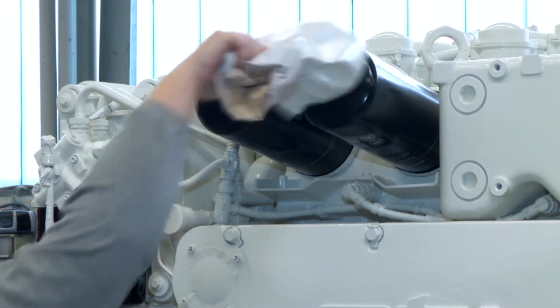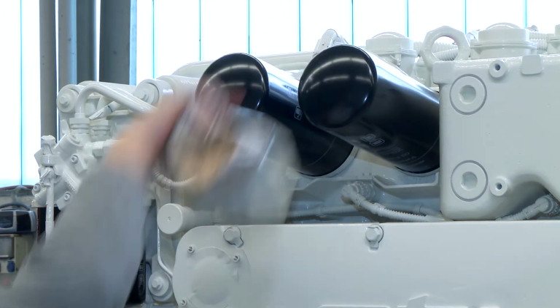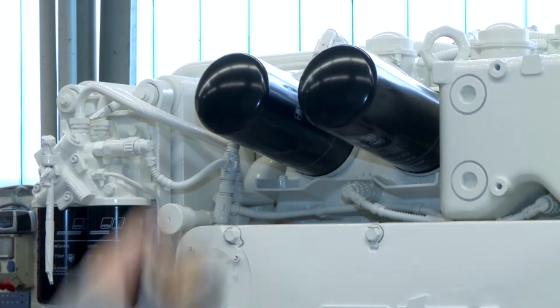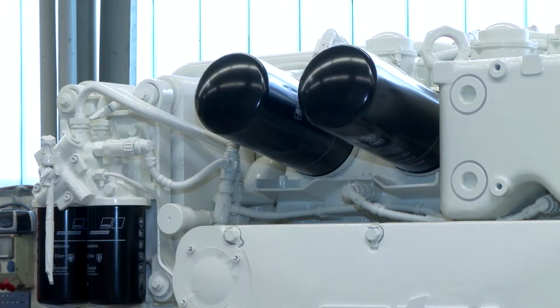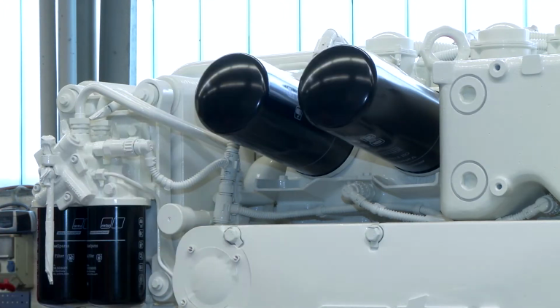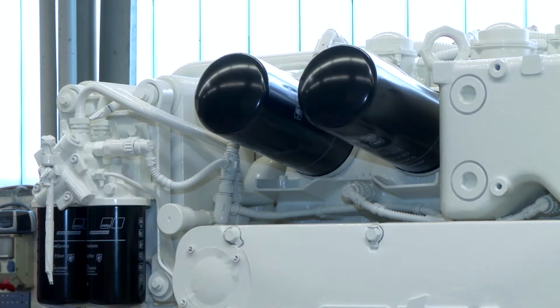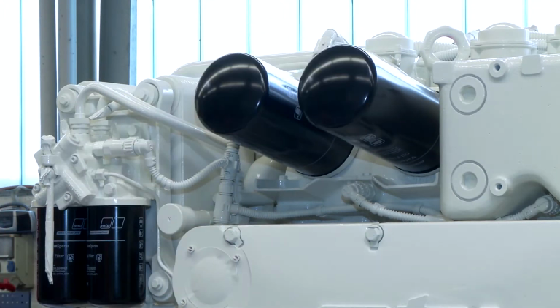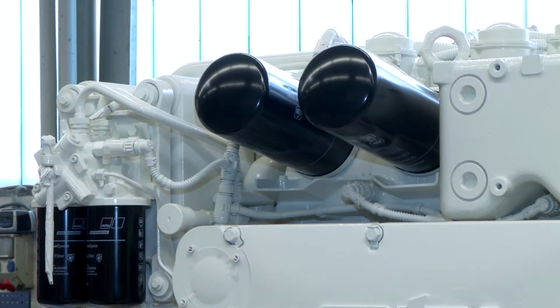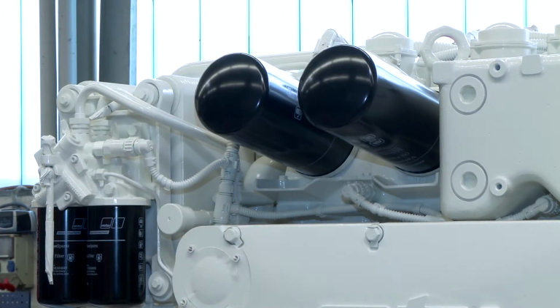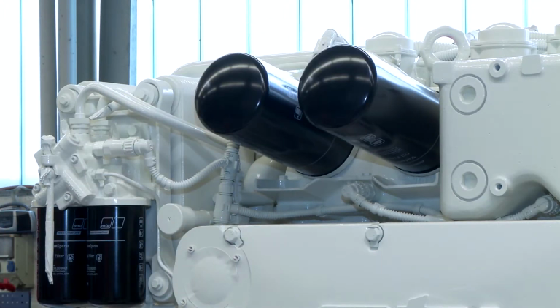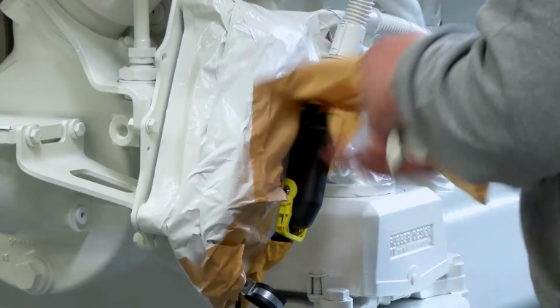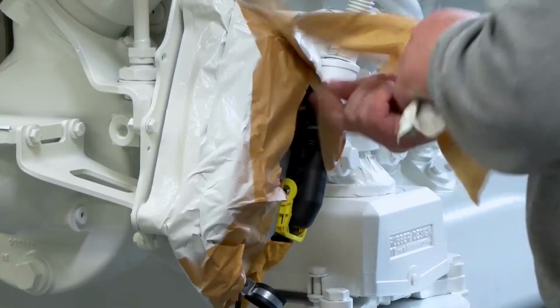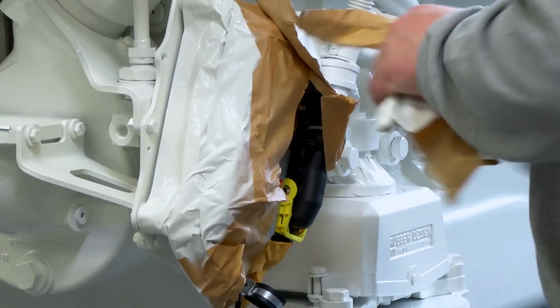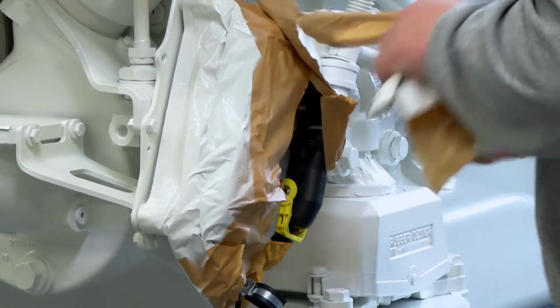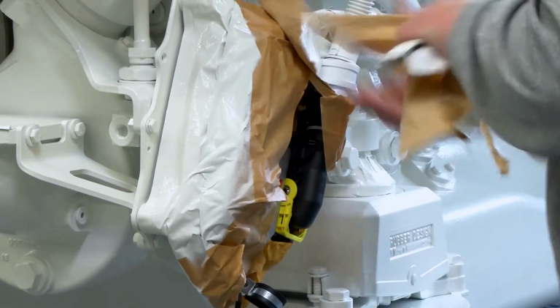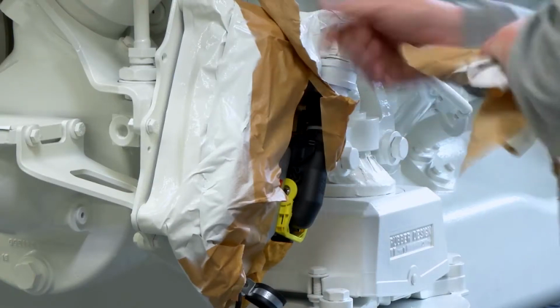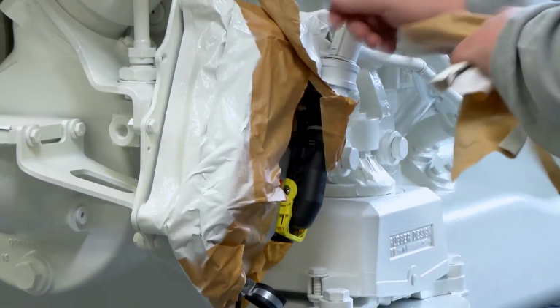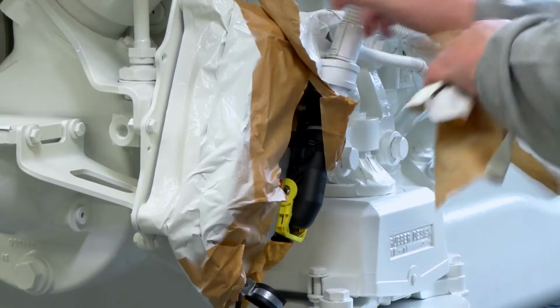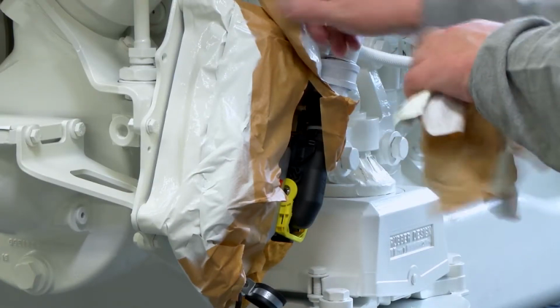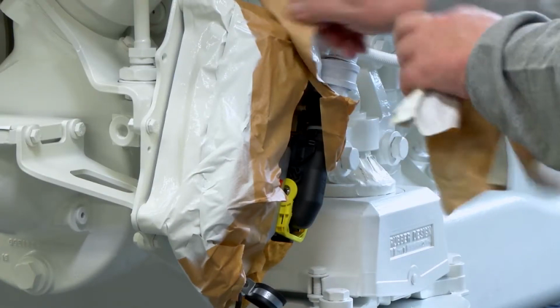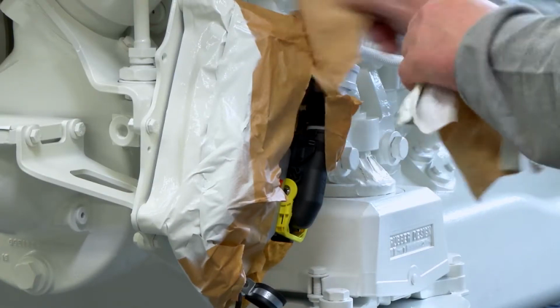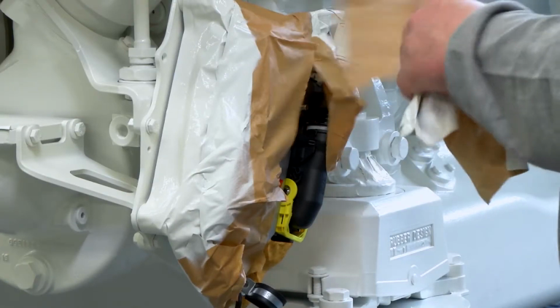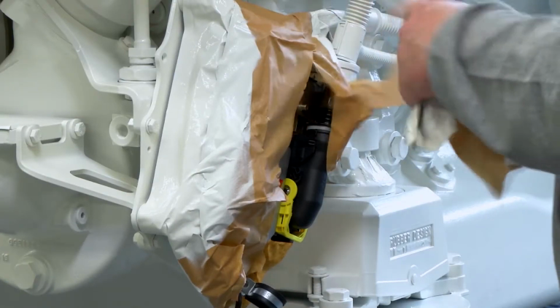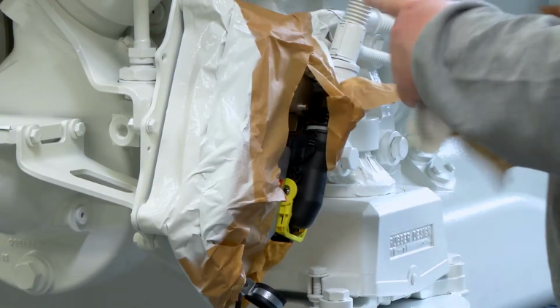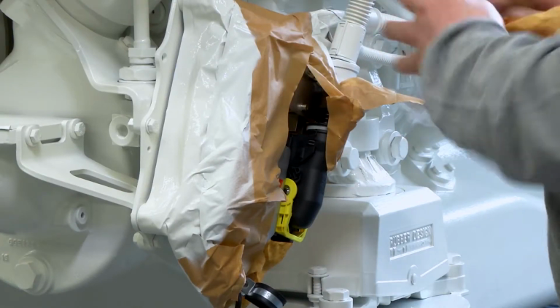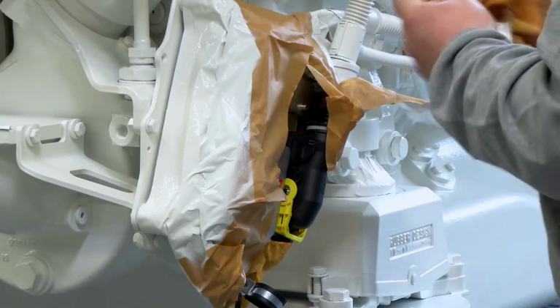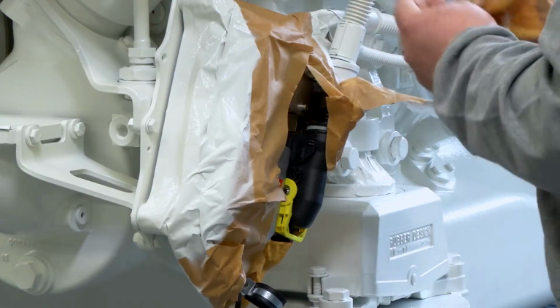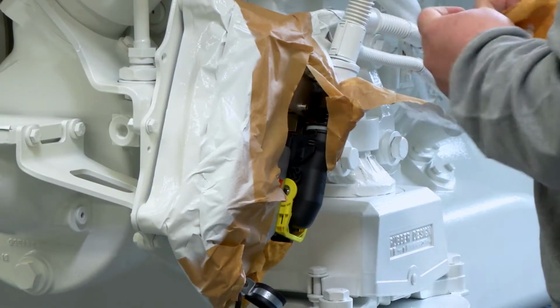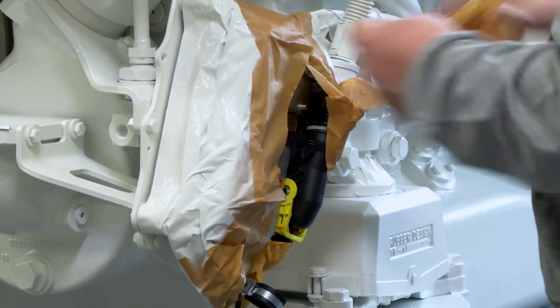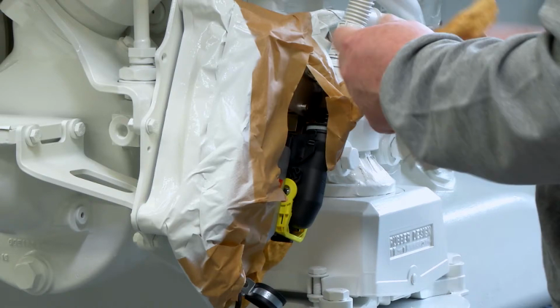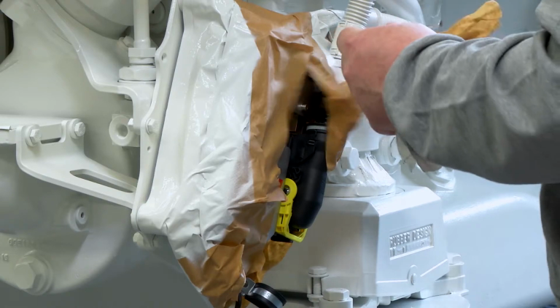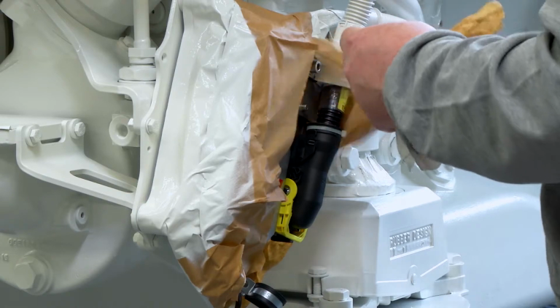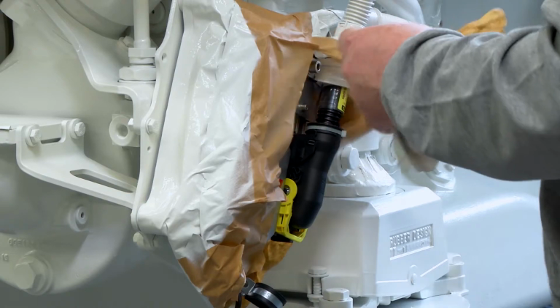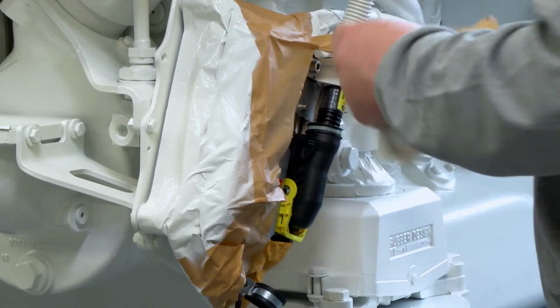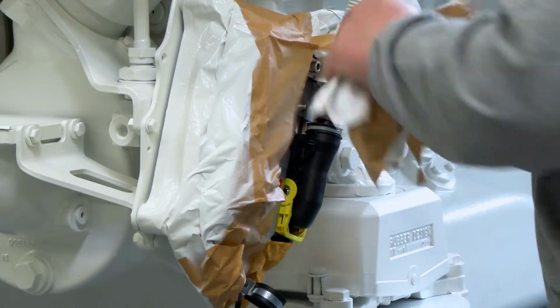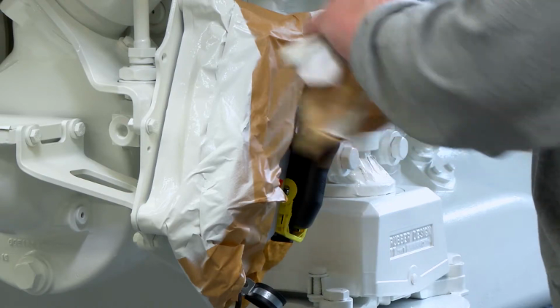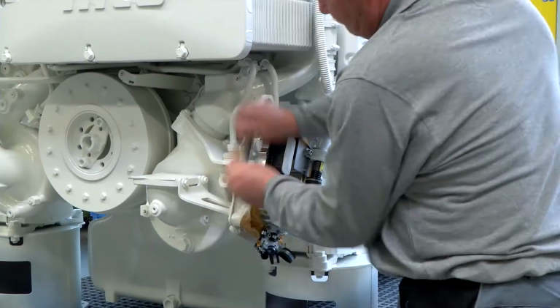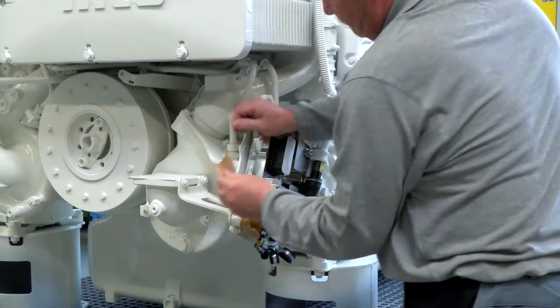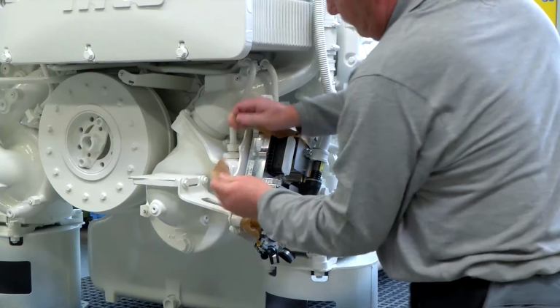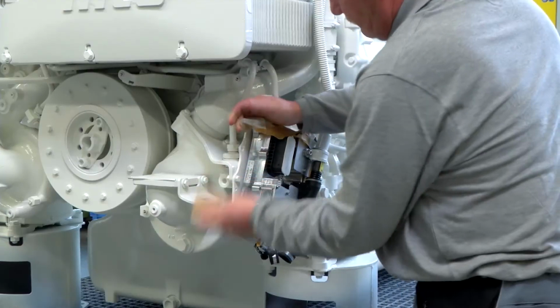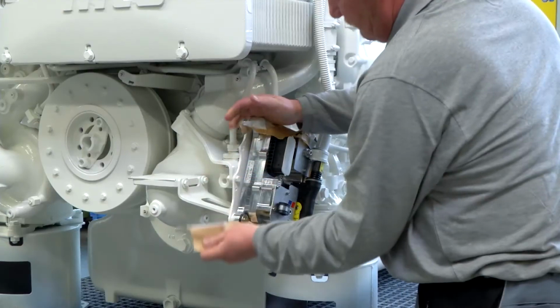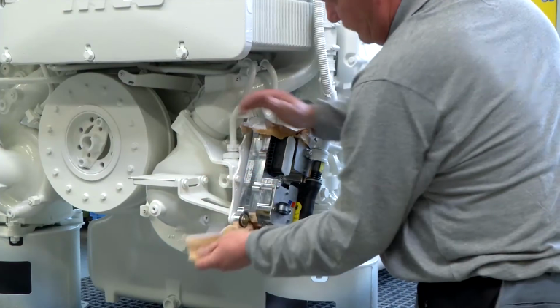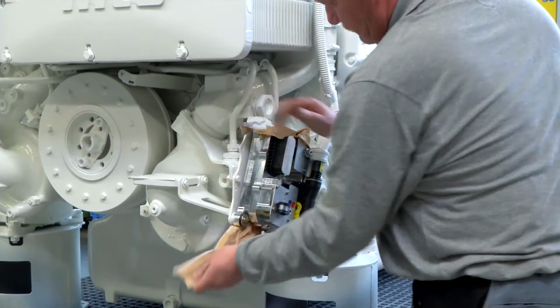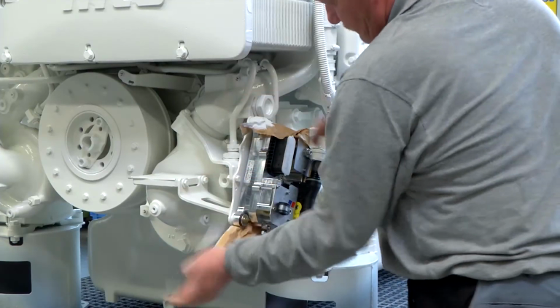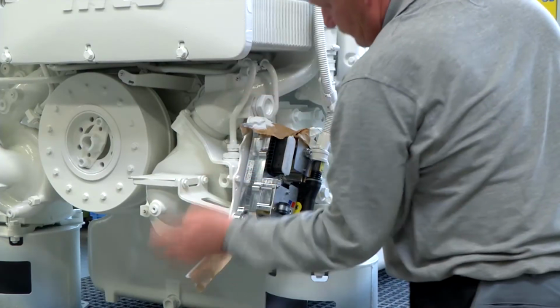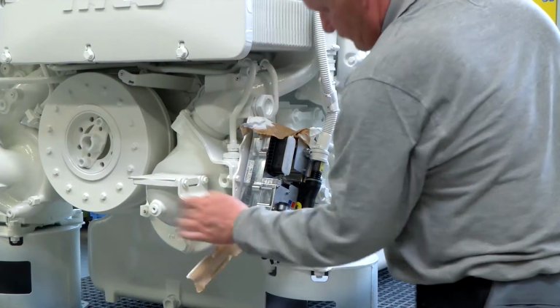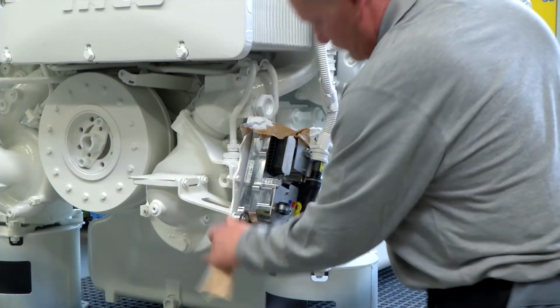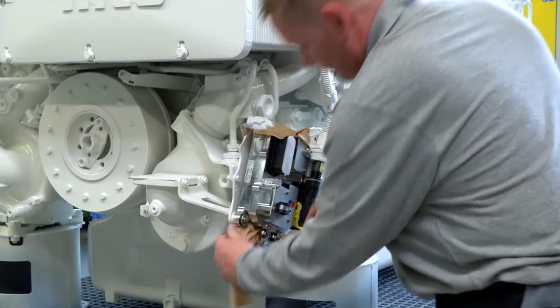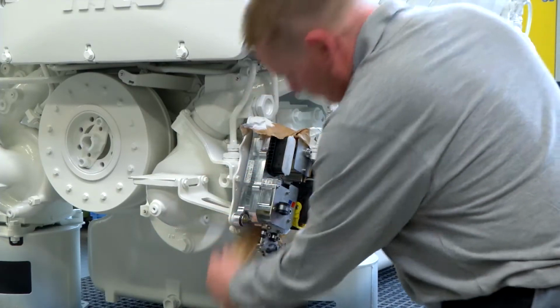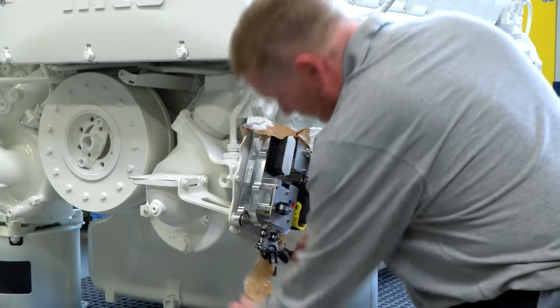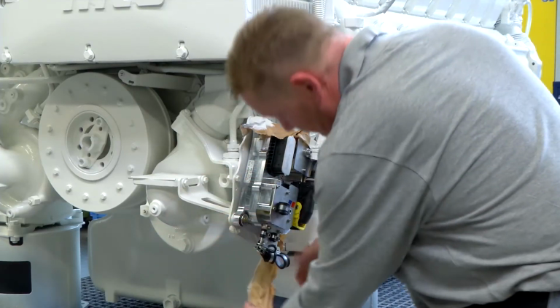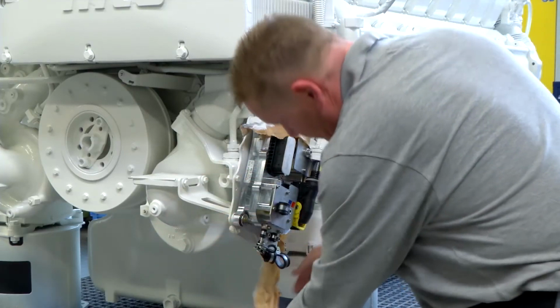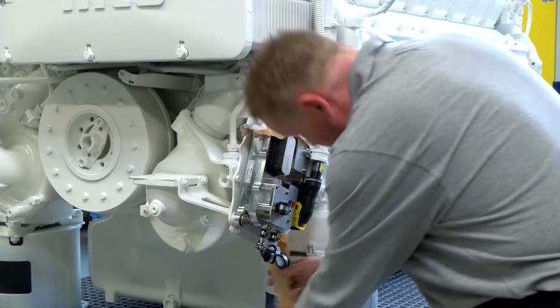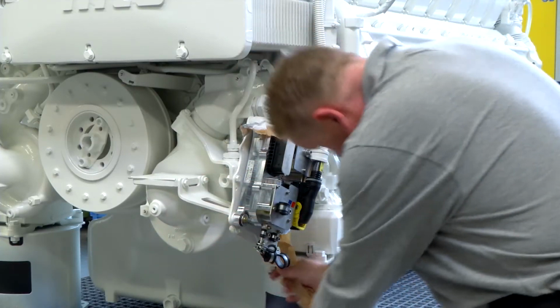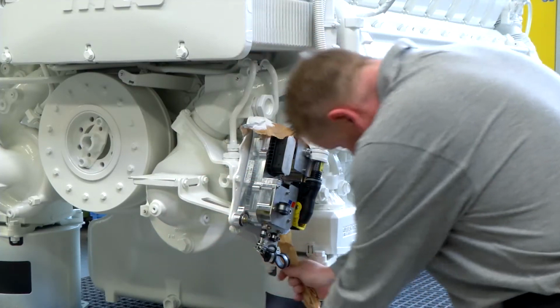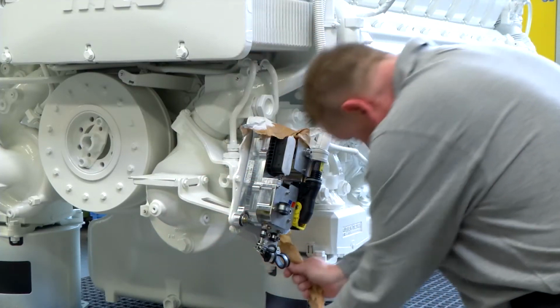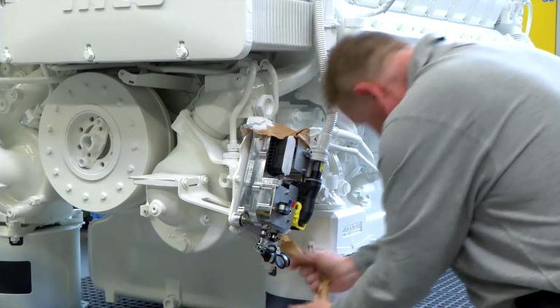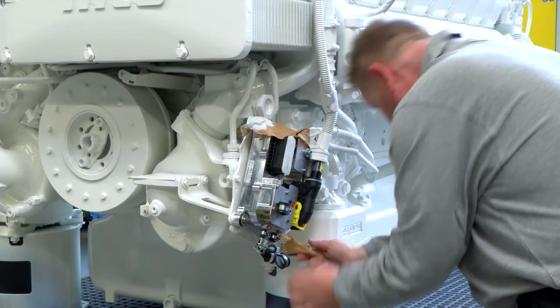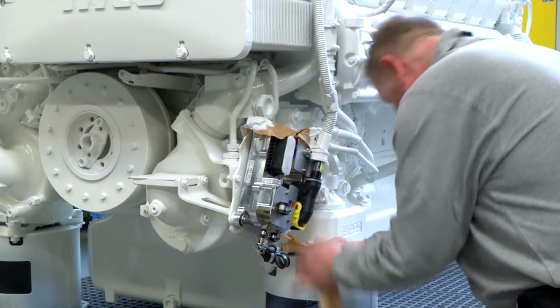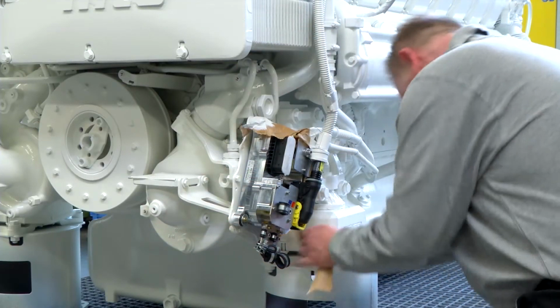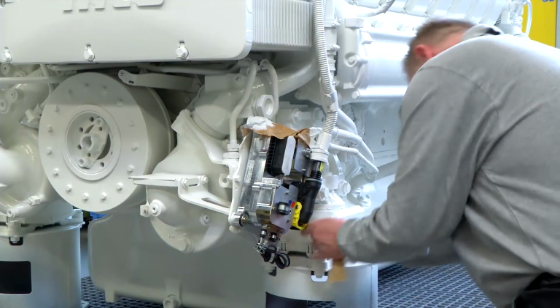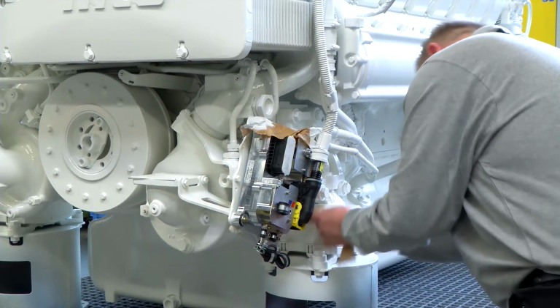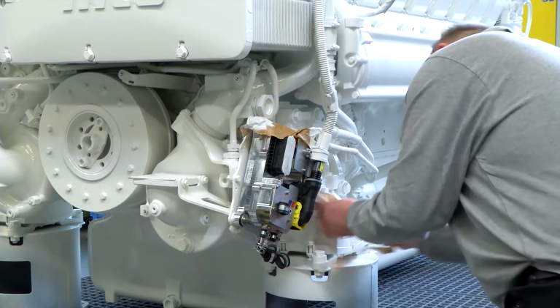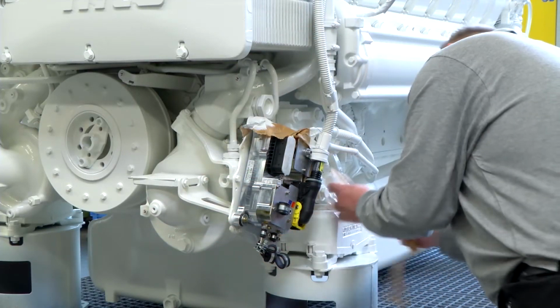Finally, the masking materials are removed from the engine, the final touch-ups are applied, and the engine is passed on to the dispatch section.